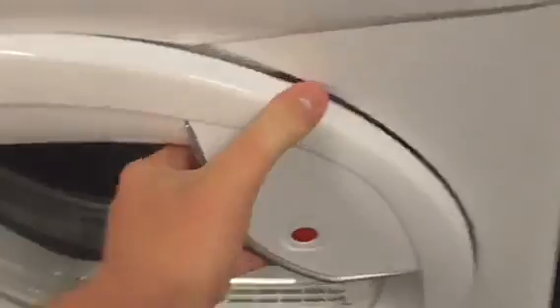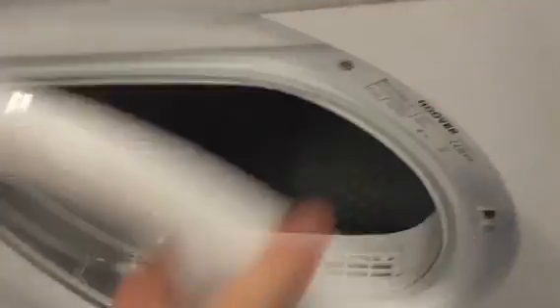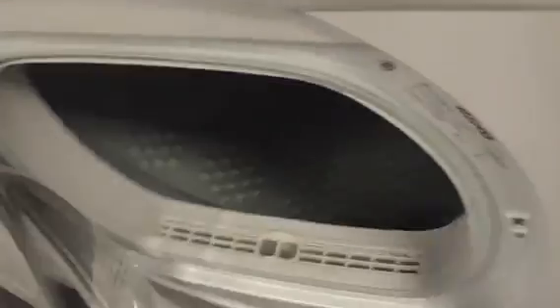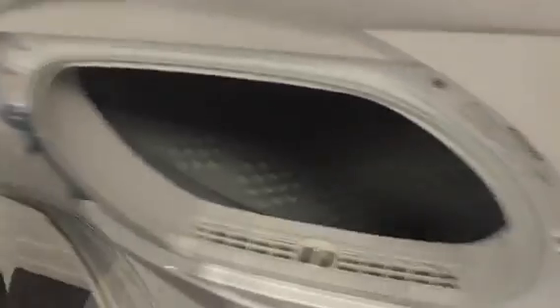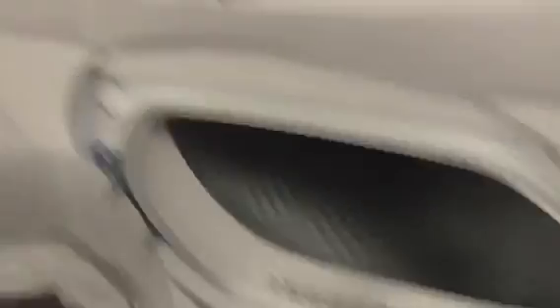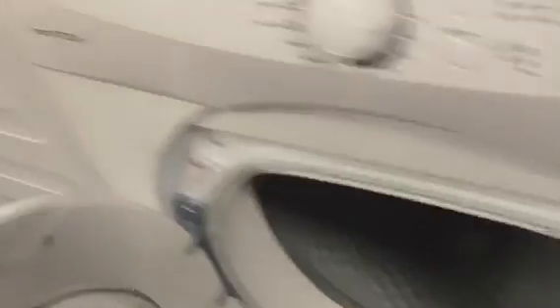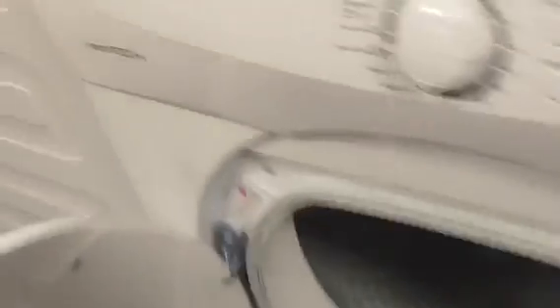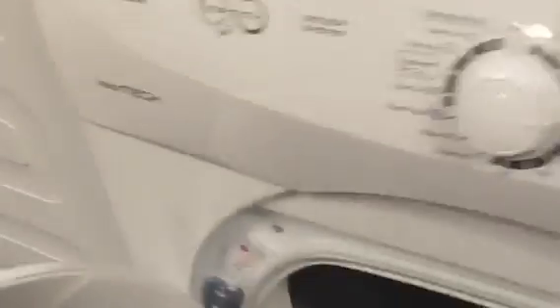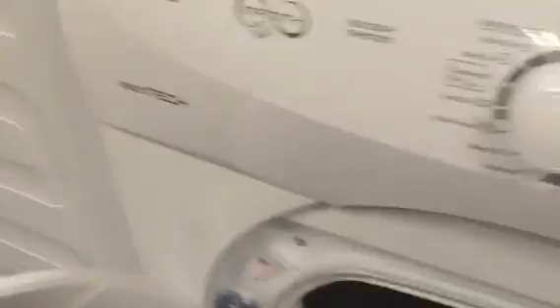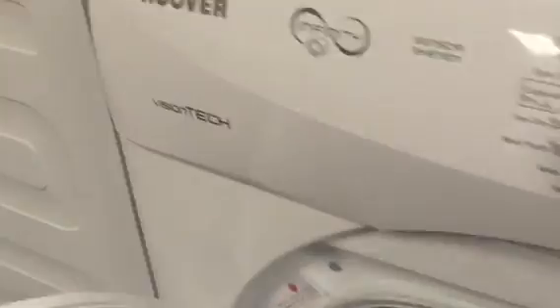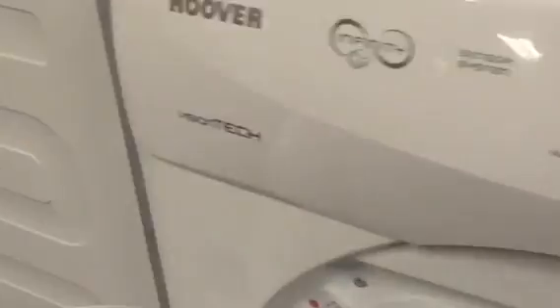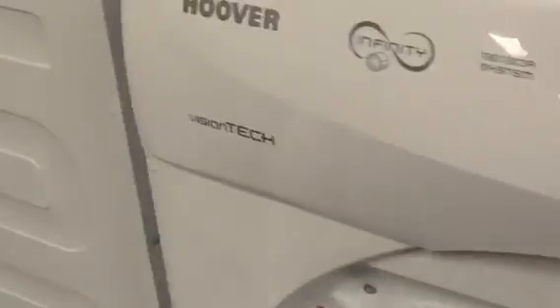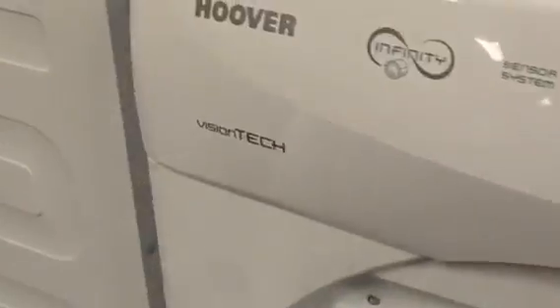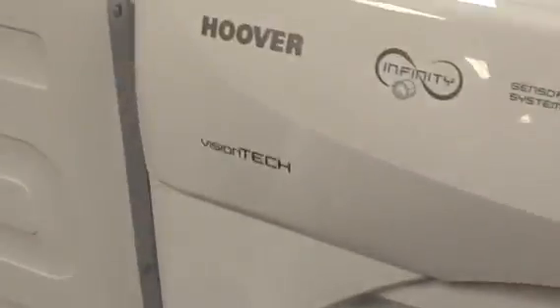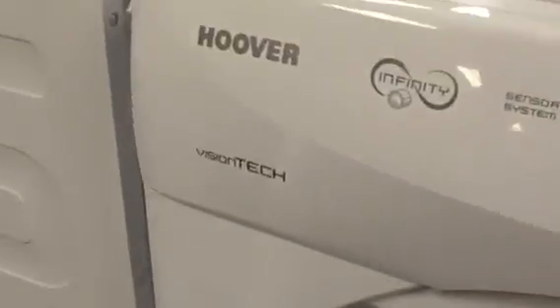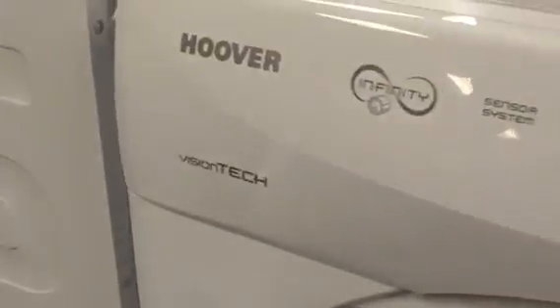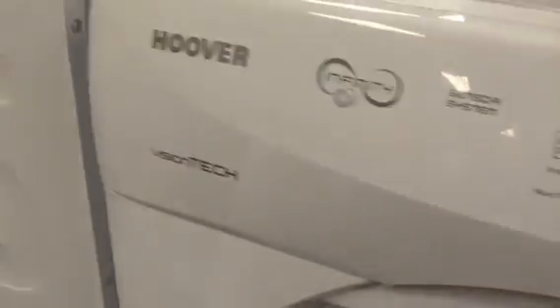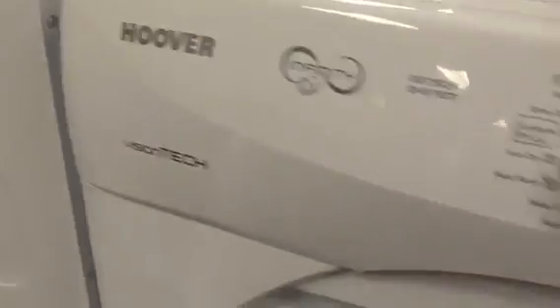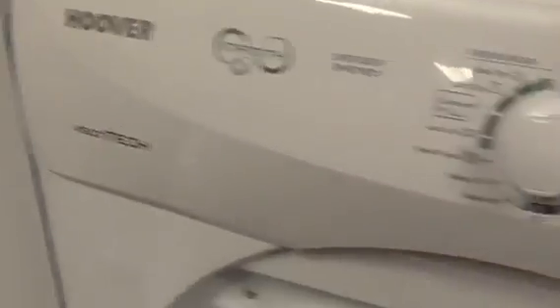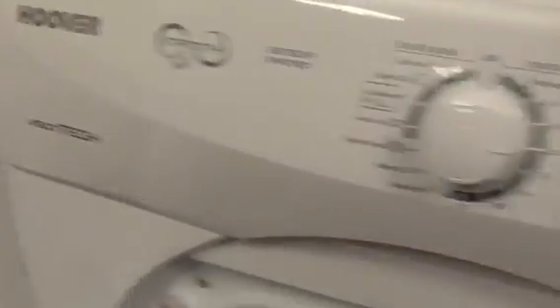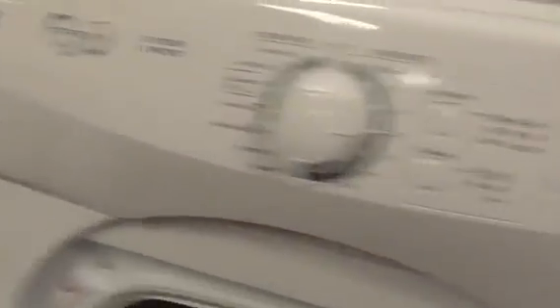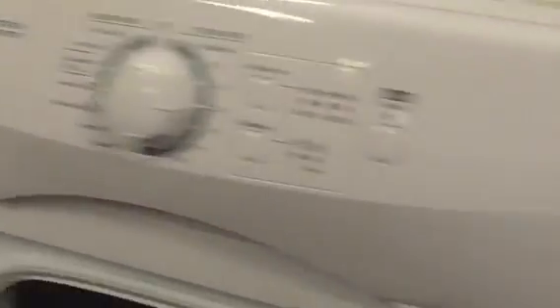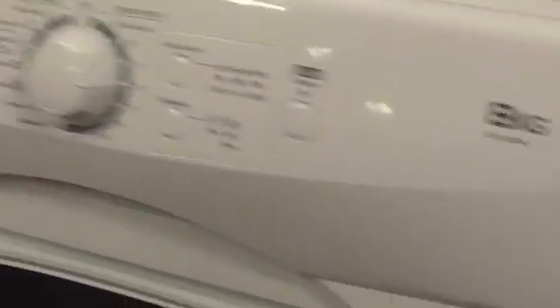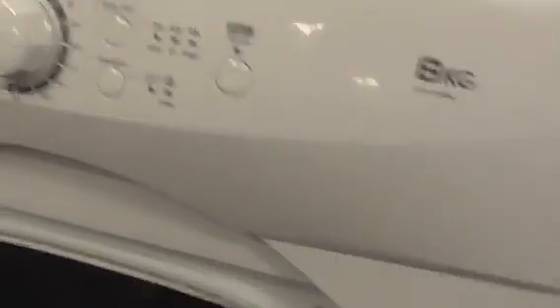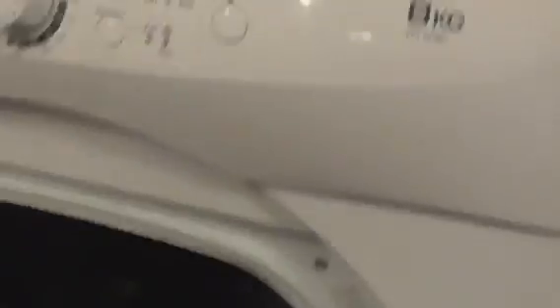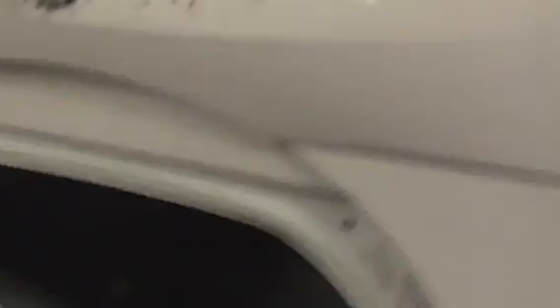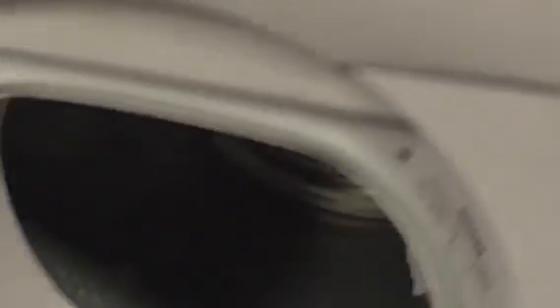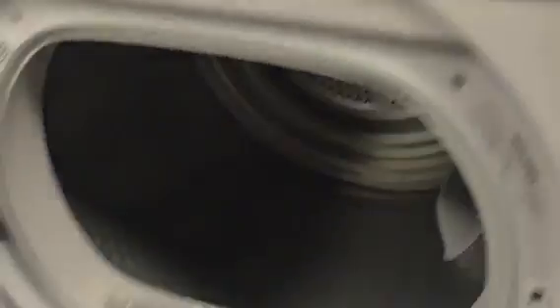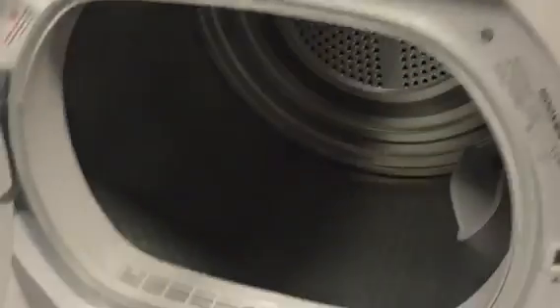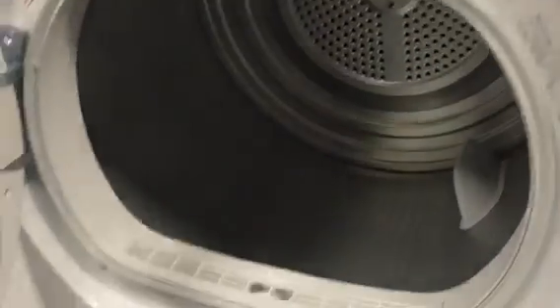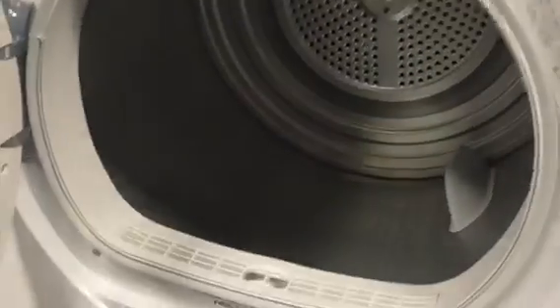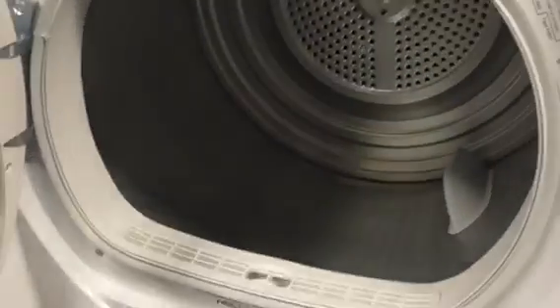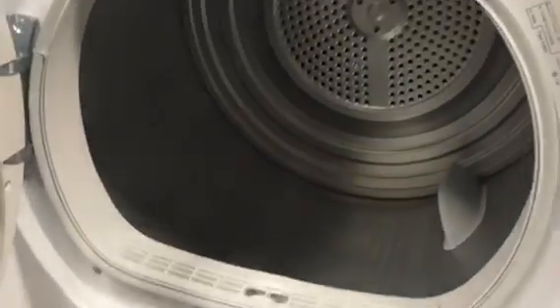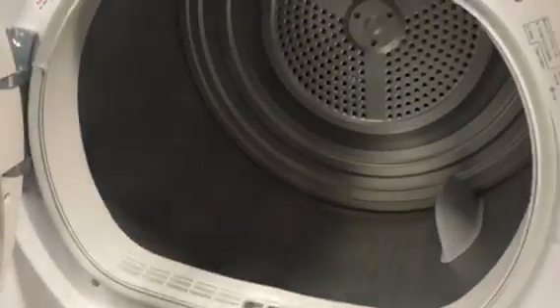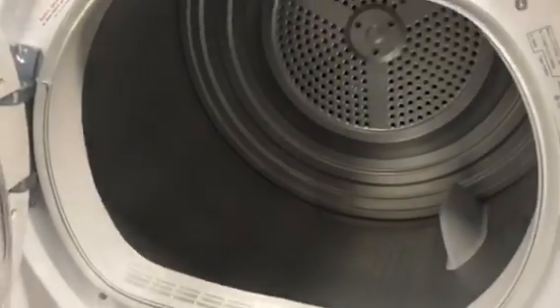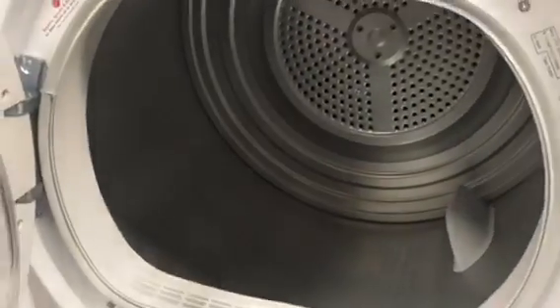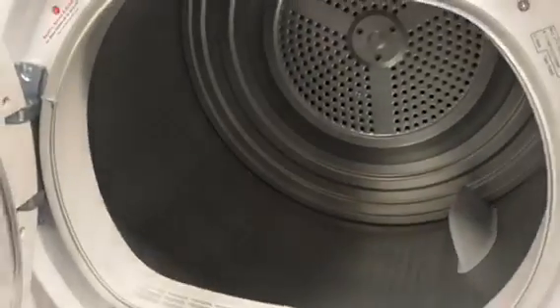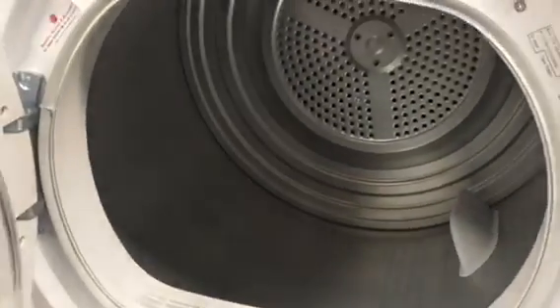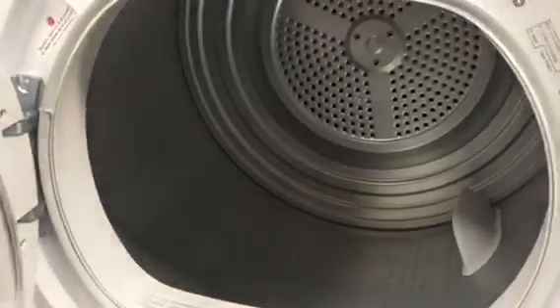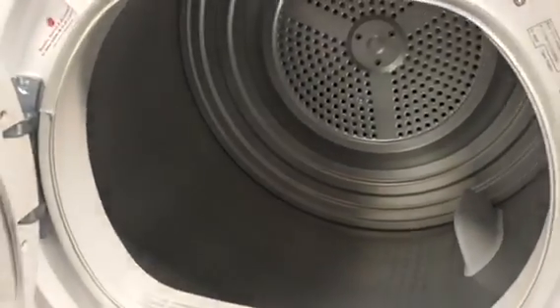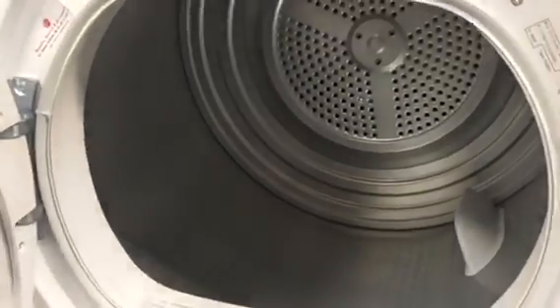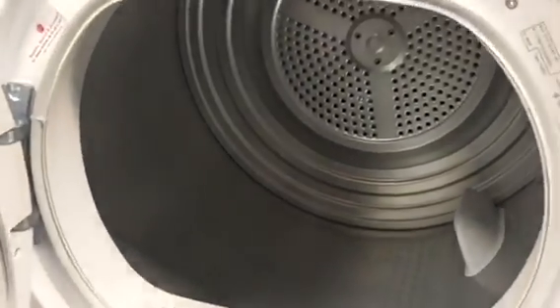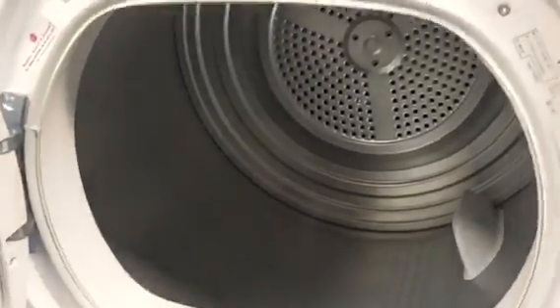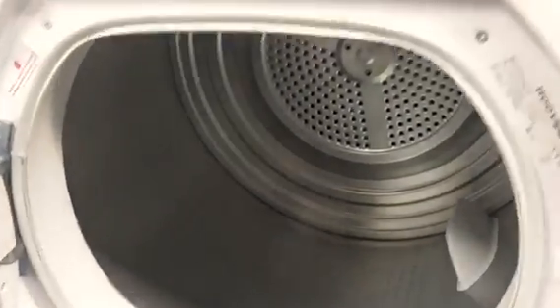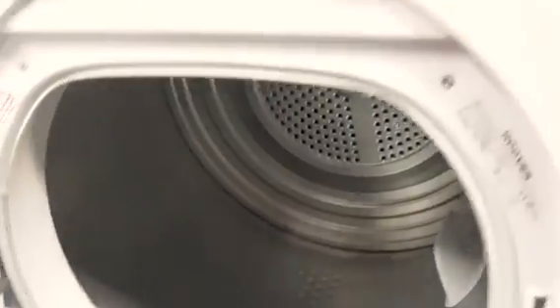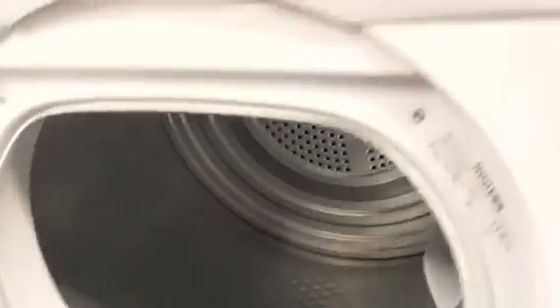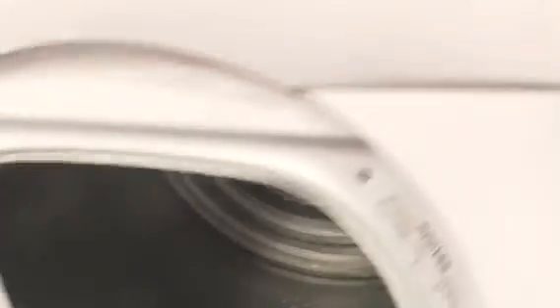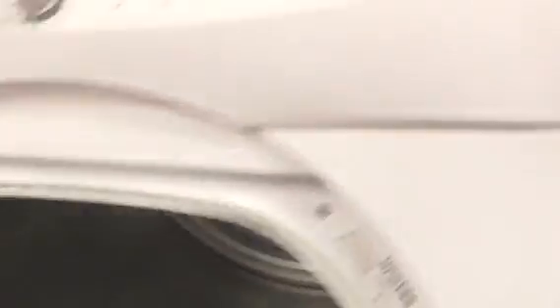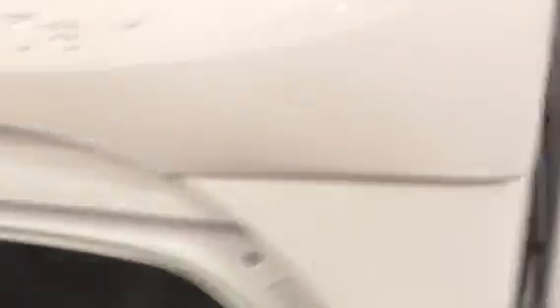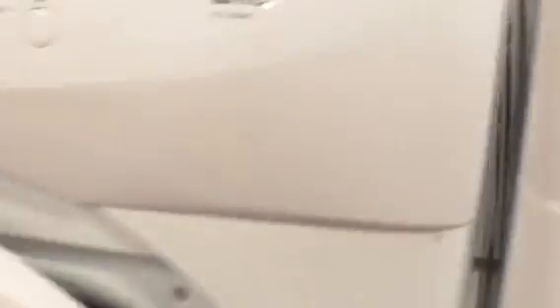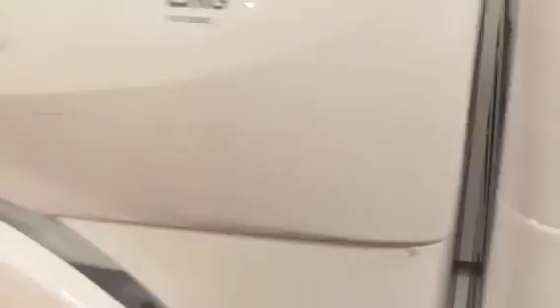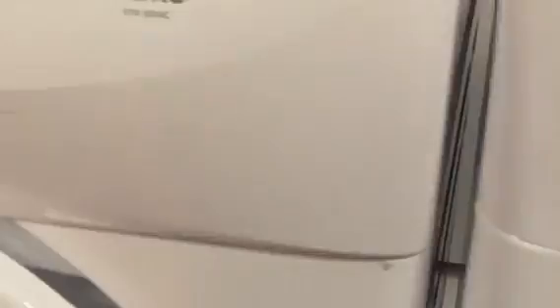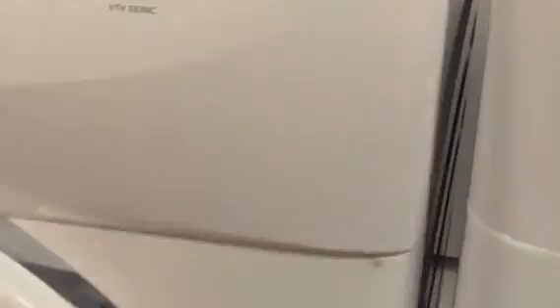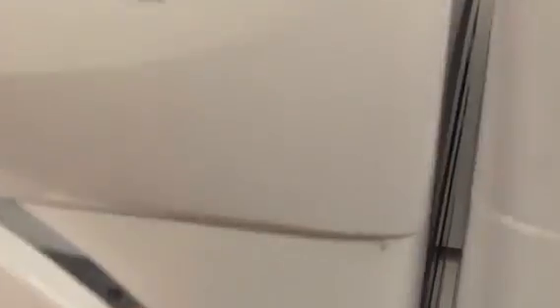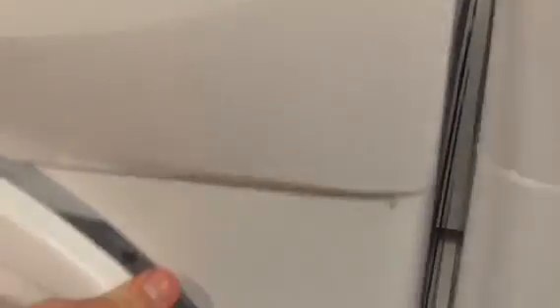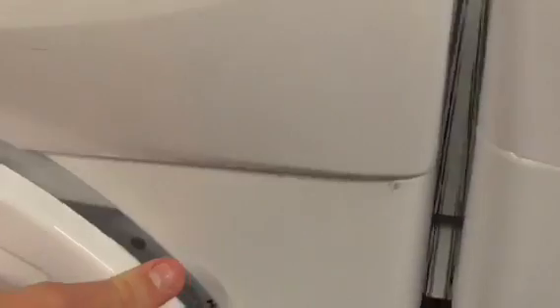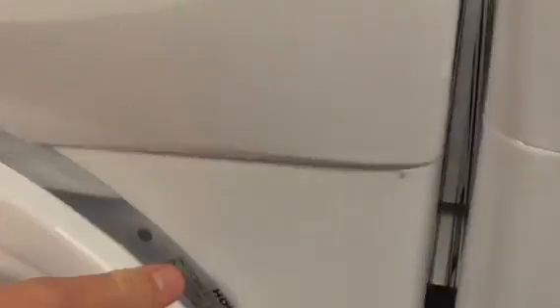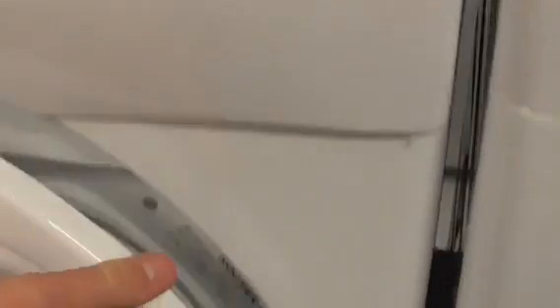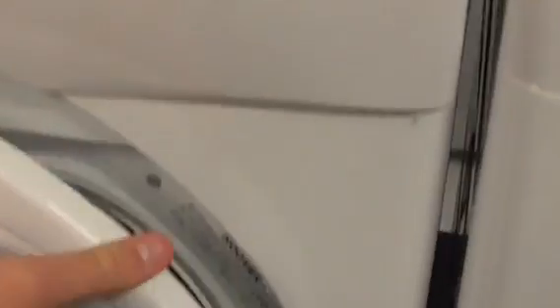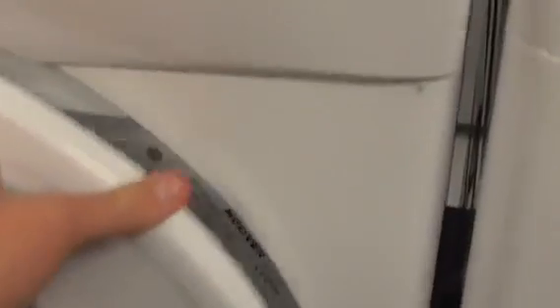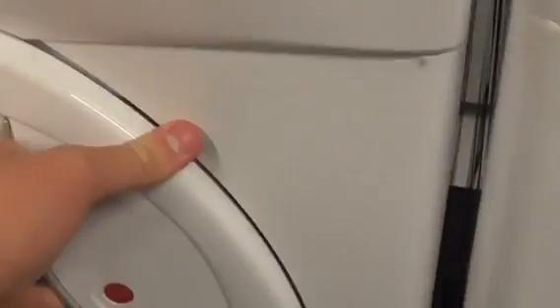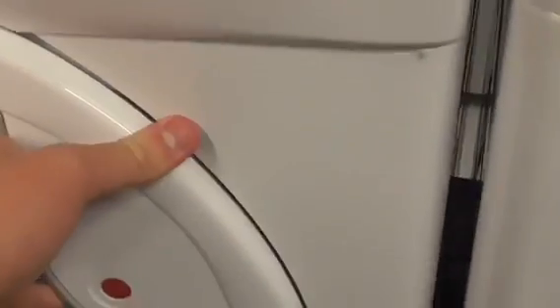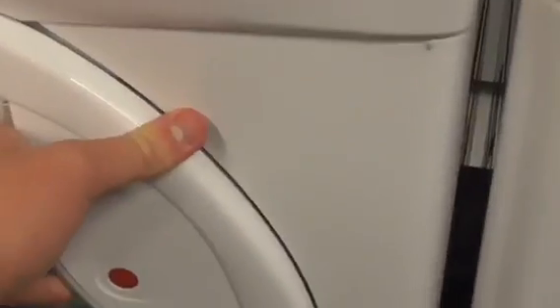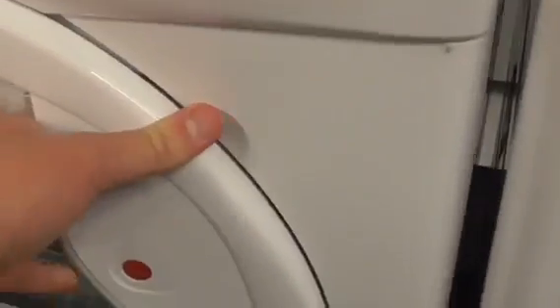We've got the Hoover 8kg FidgenTech V2P85A1NC — same as my auntie's.